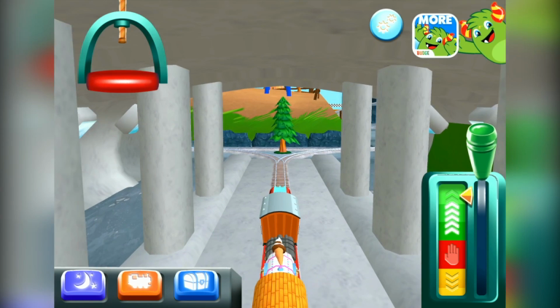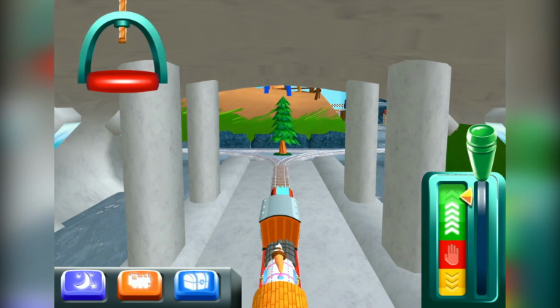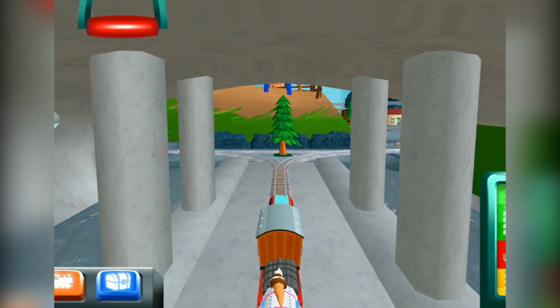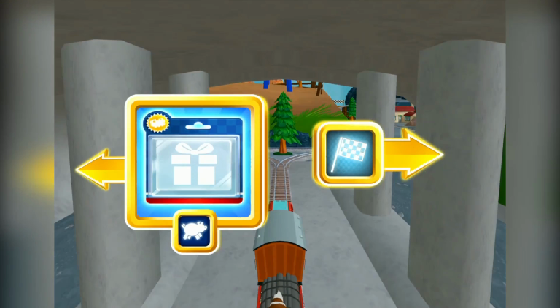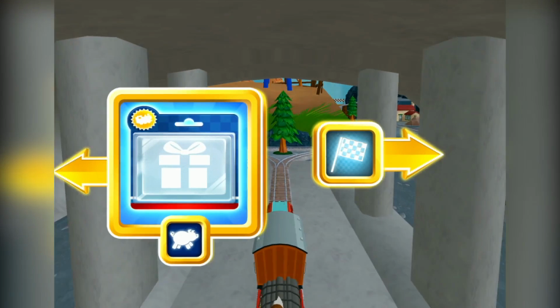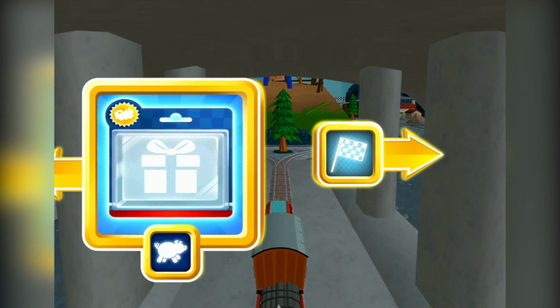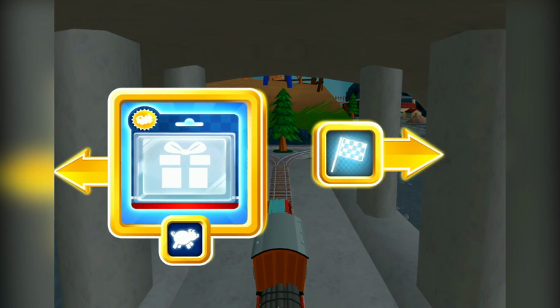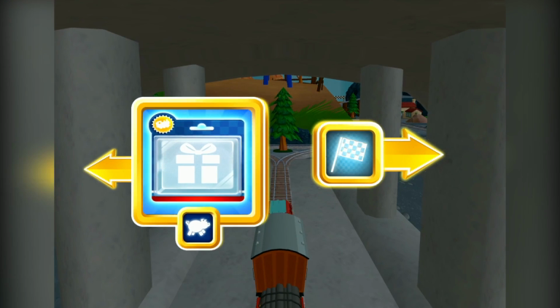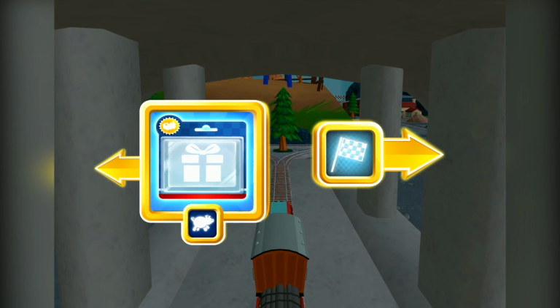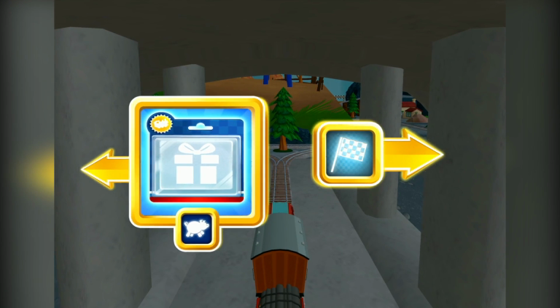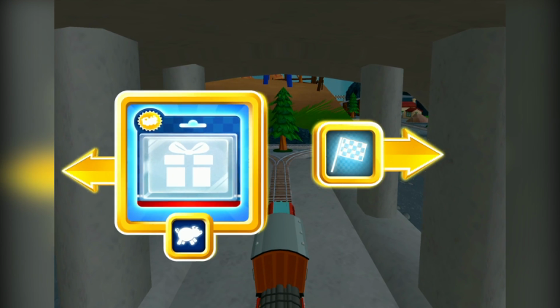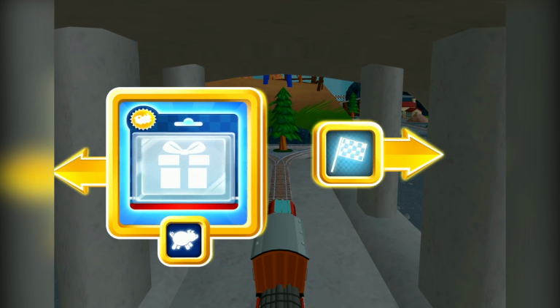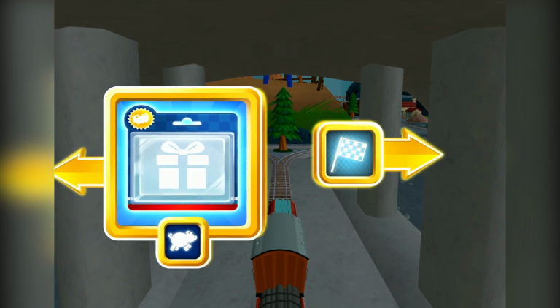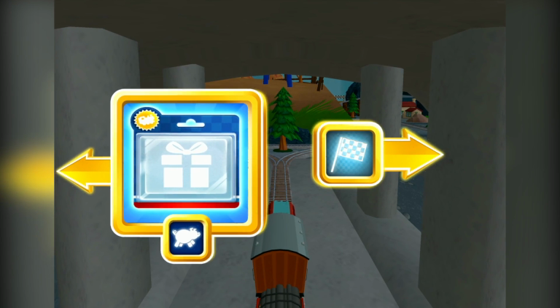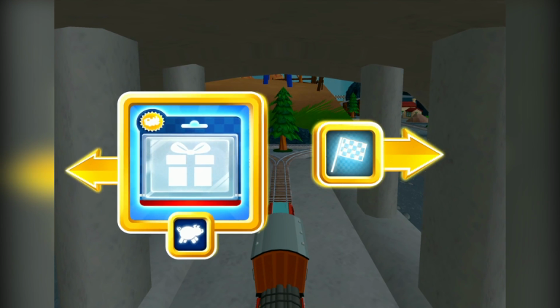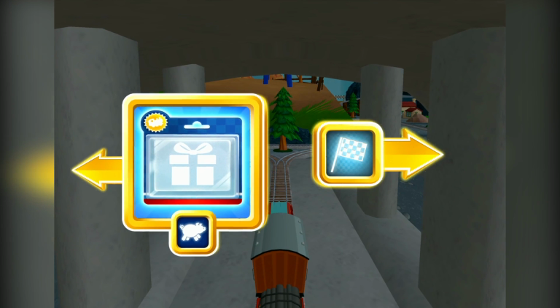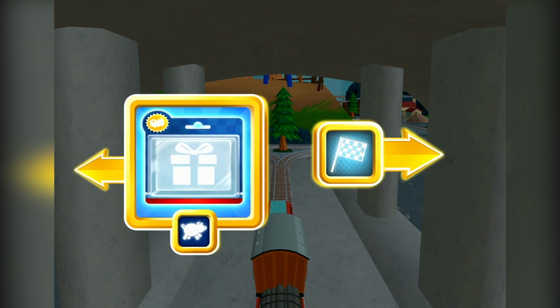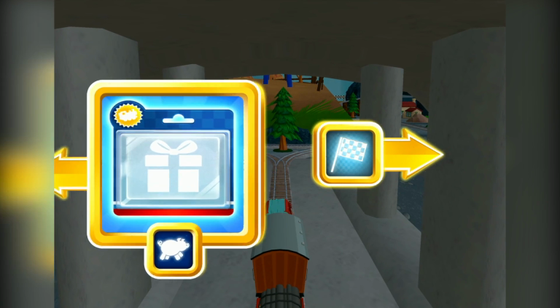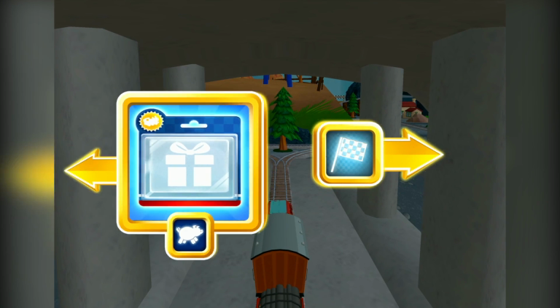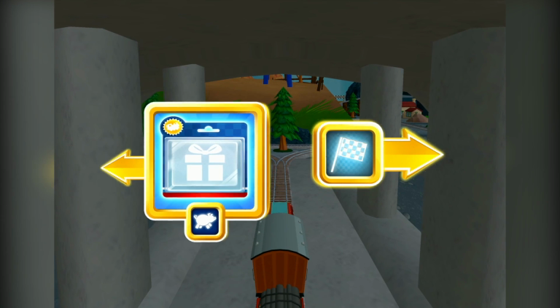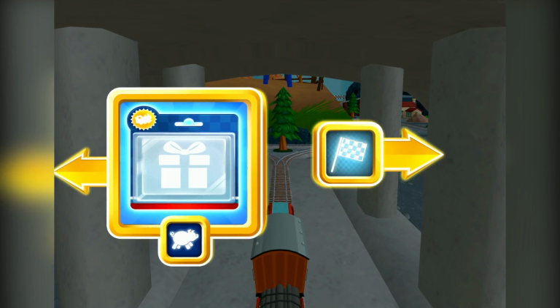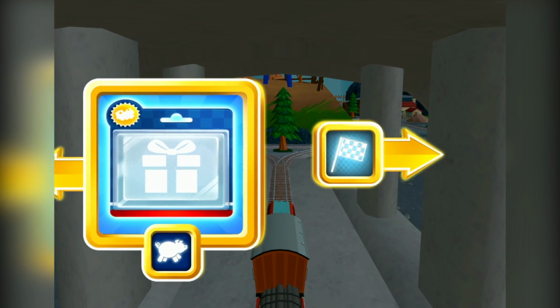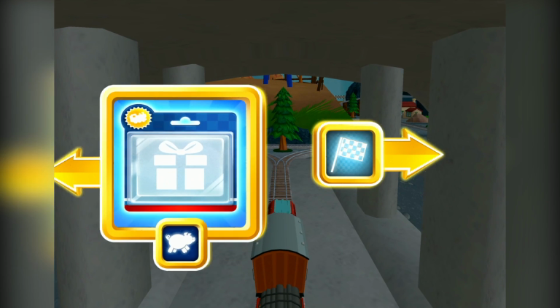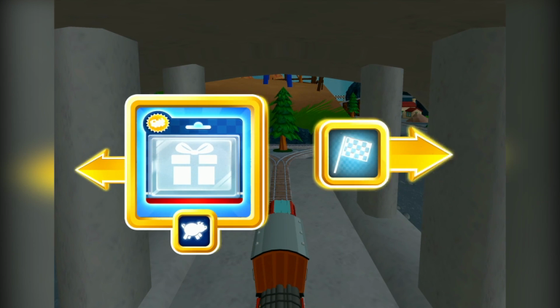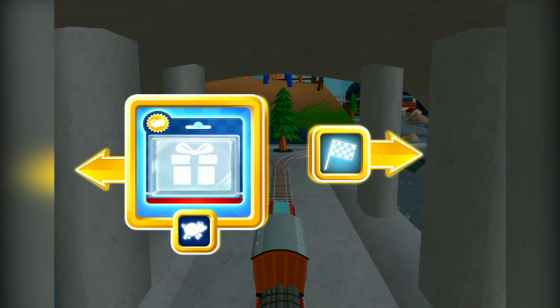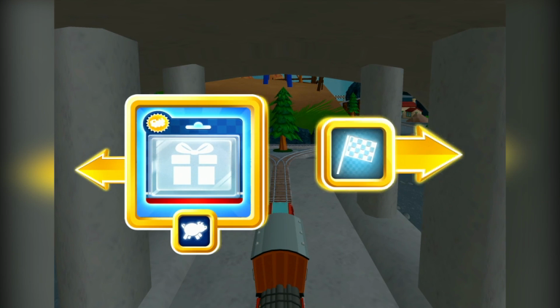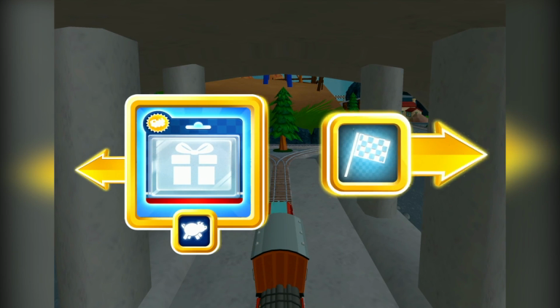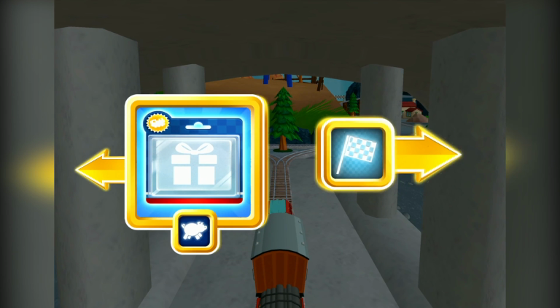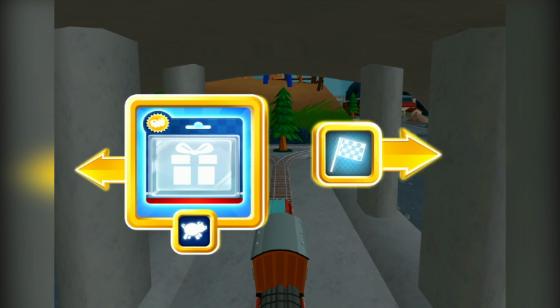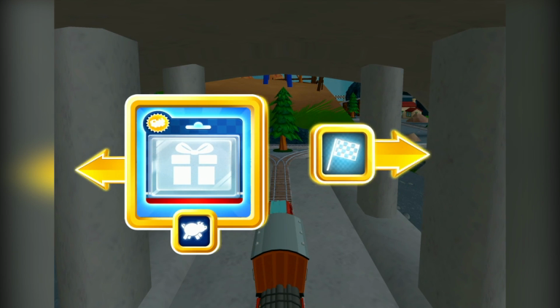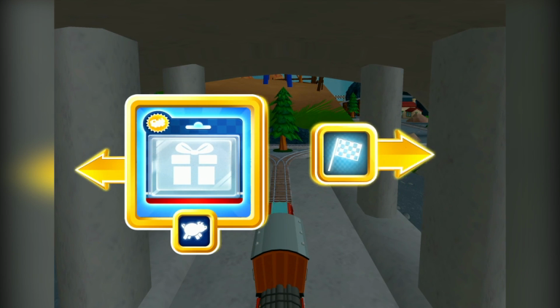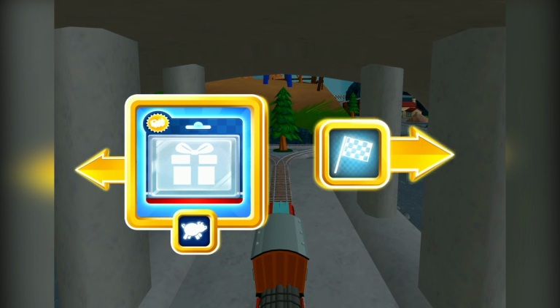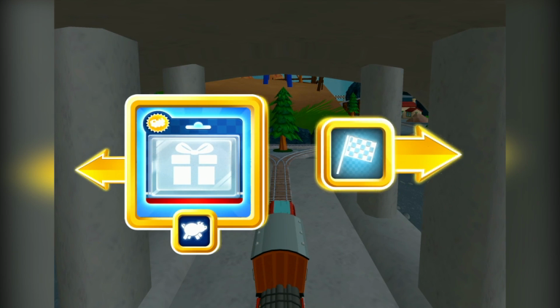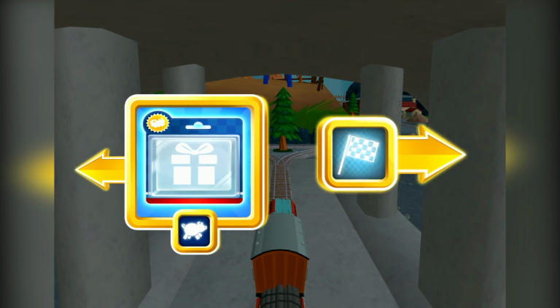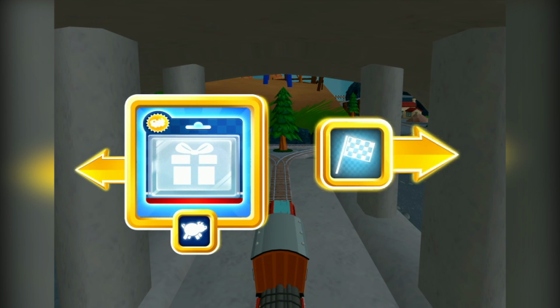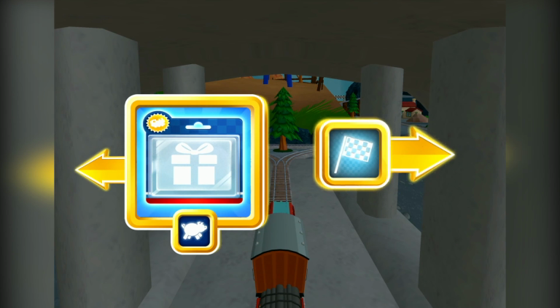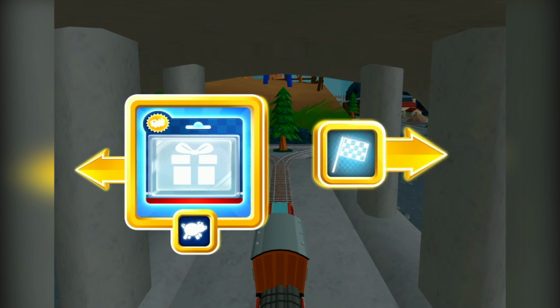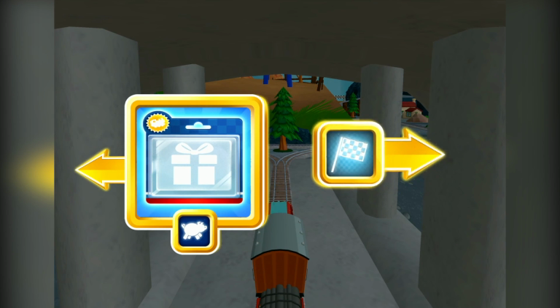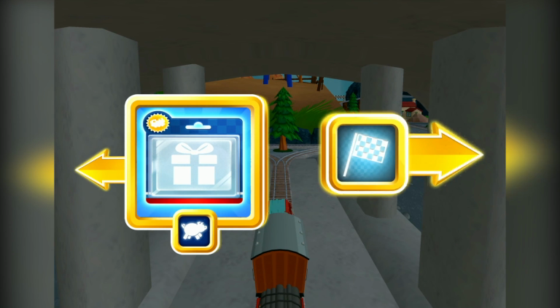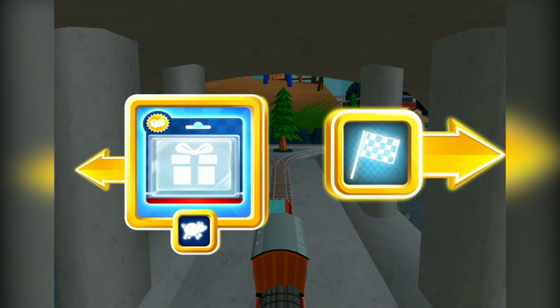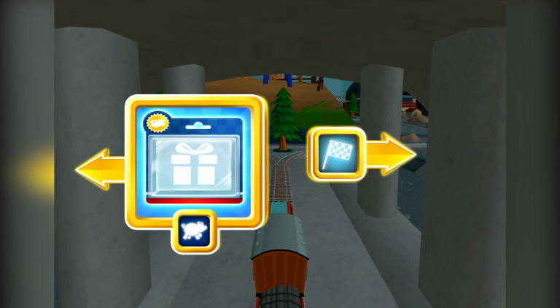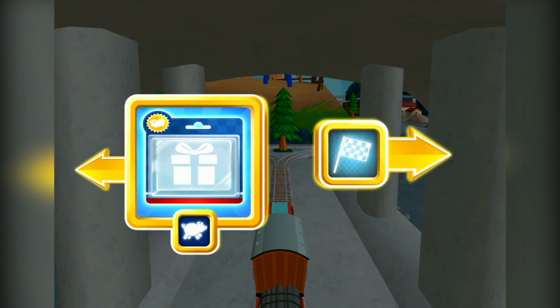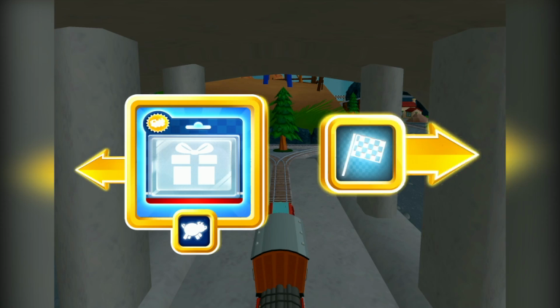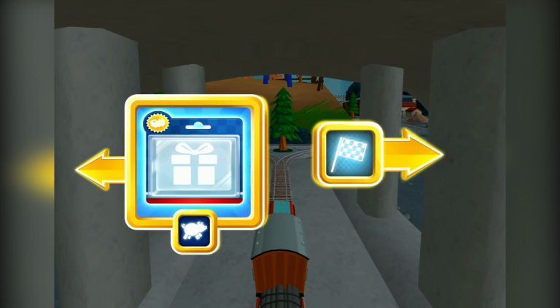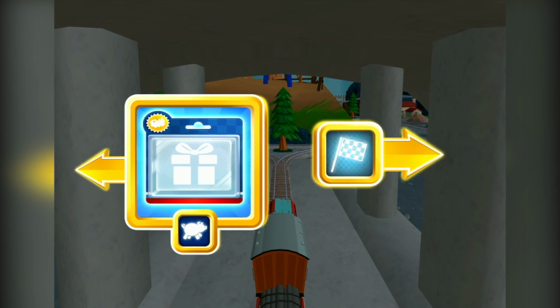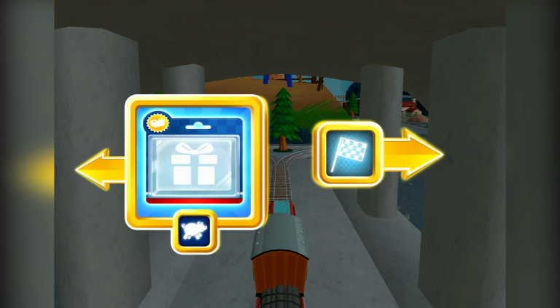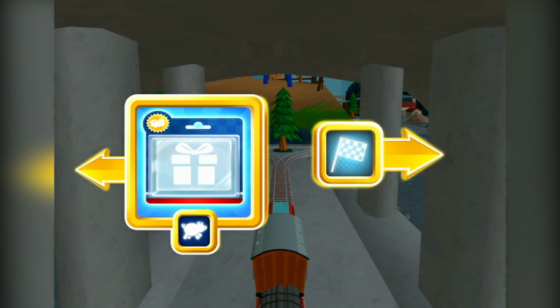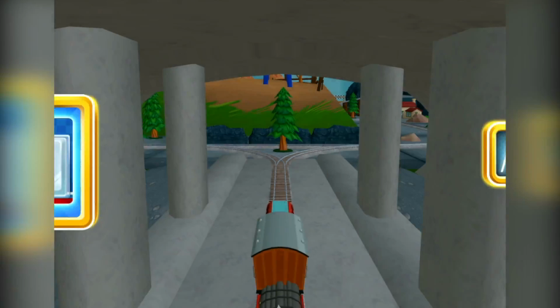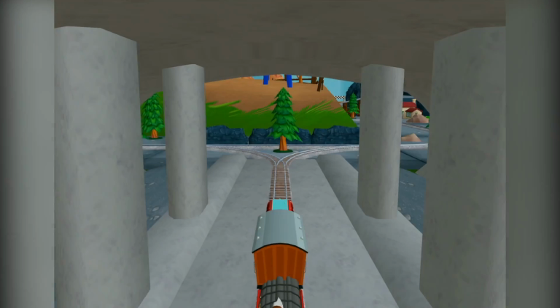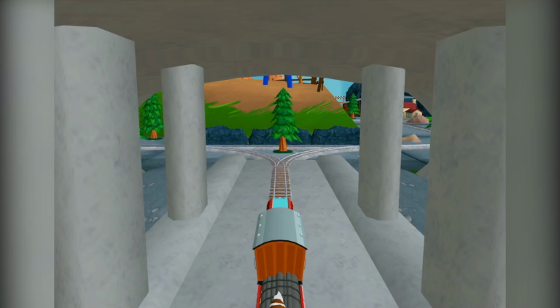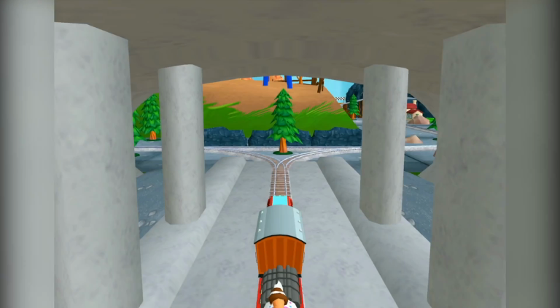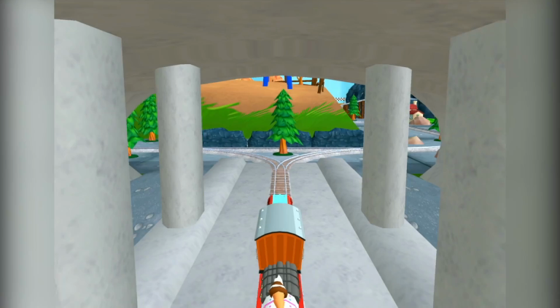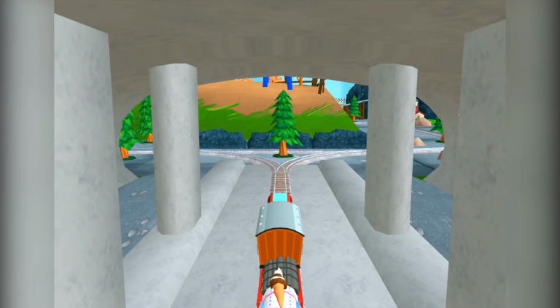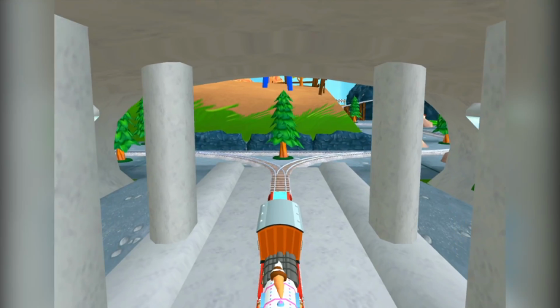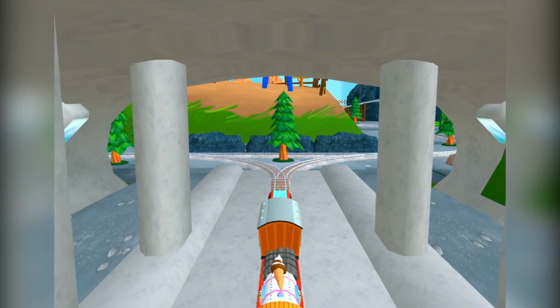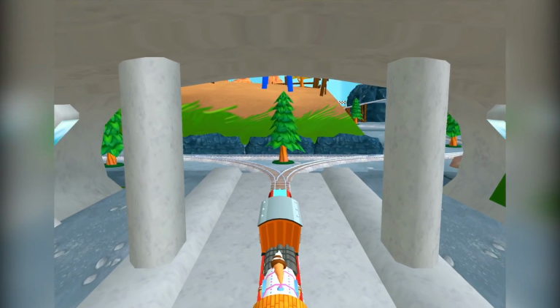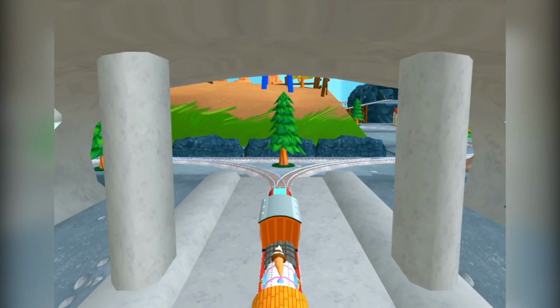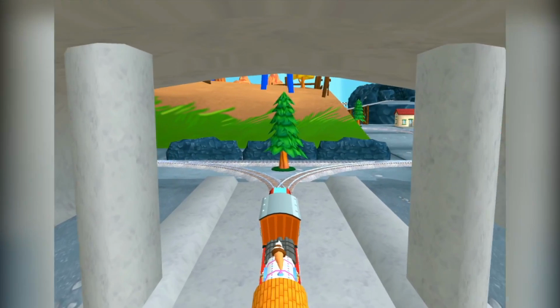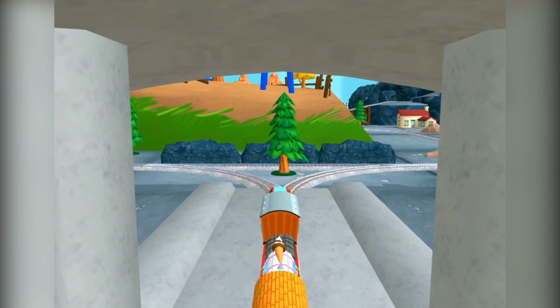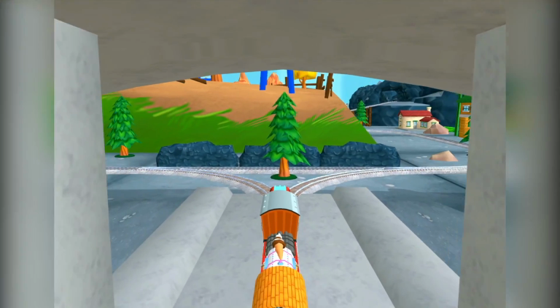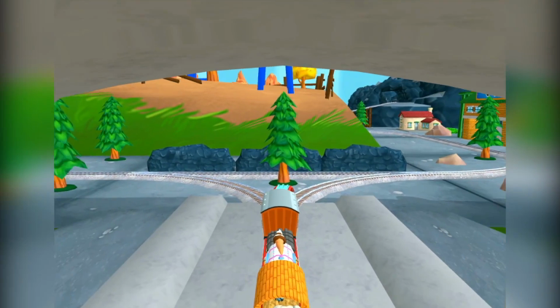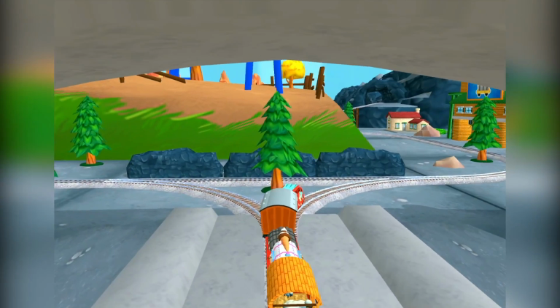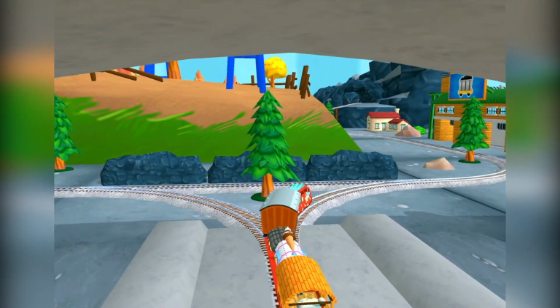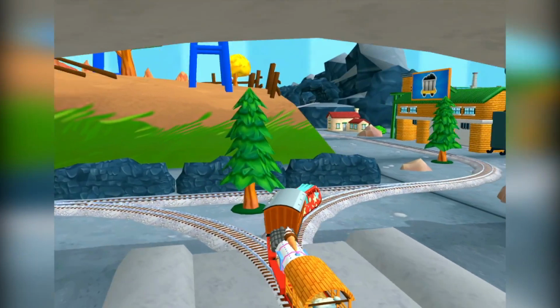Left leads to the Pig Farm. Right leads to the Lava Quarry. Hey, let's go race at the quarry.